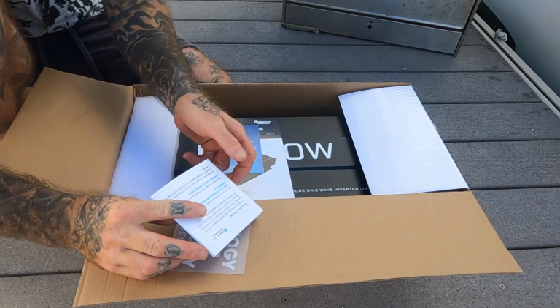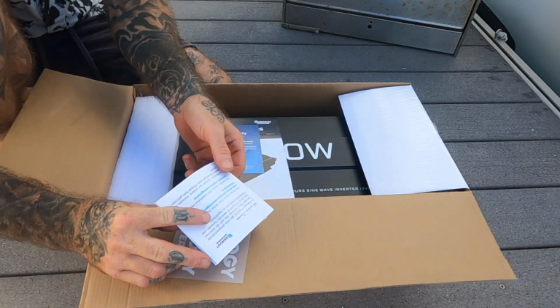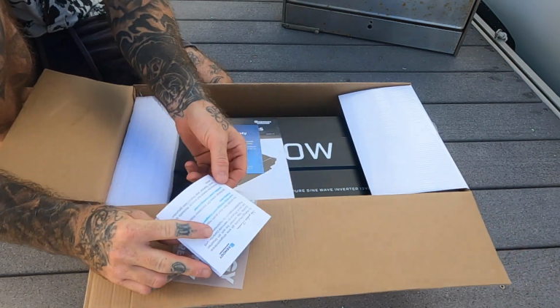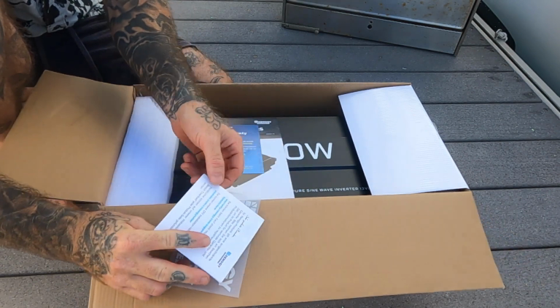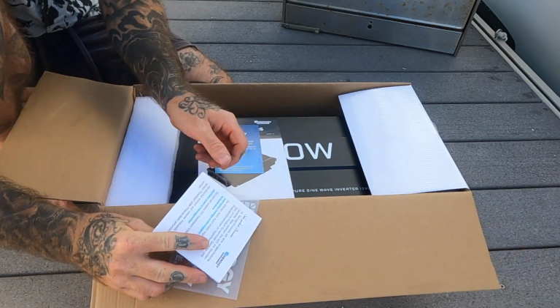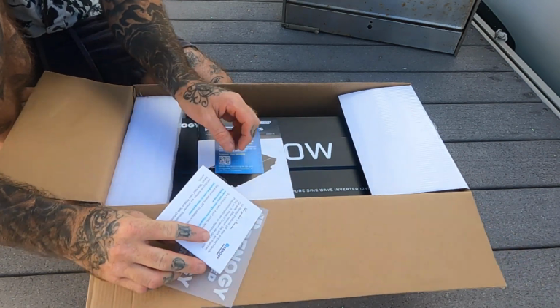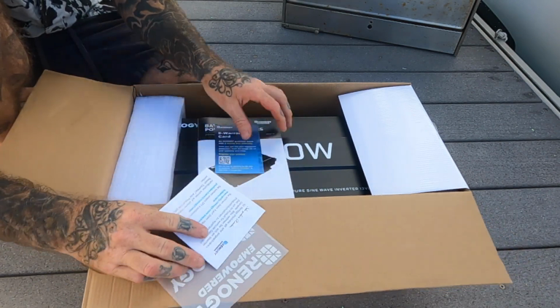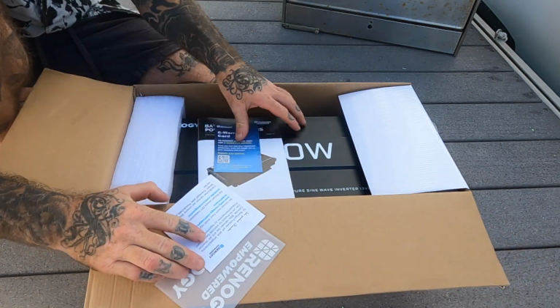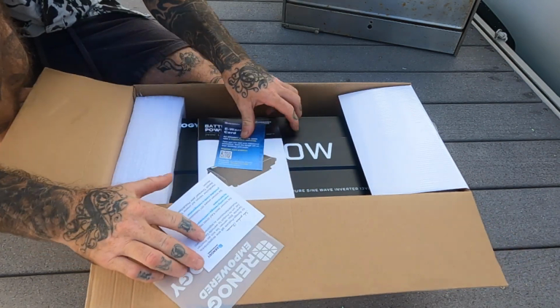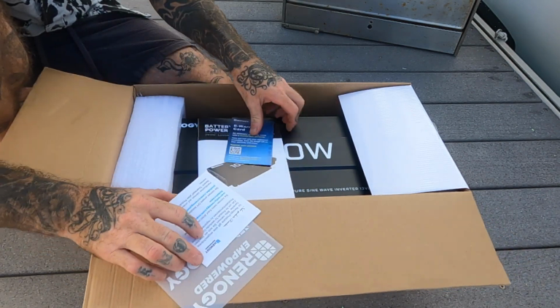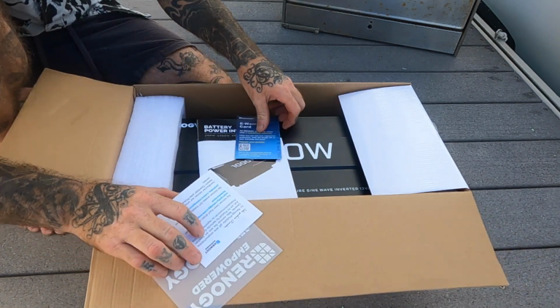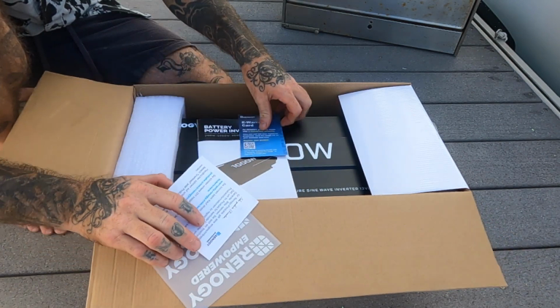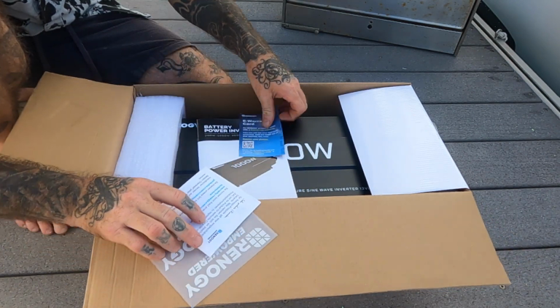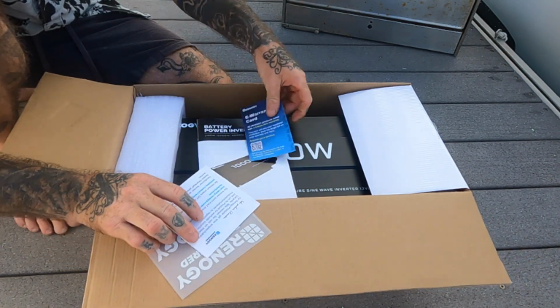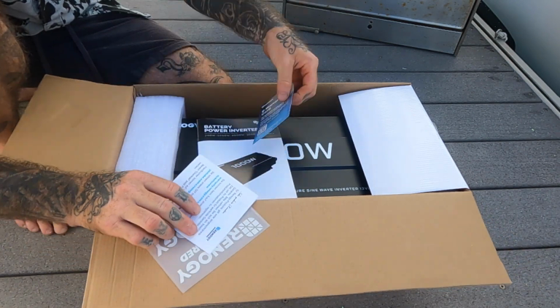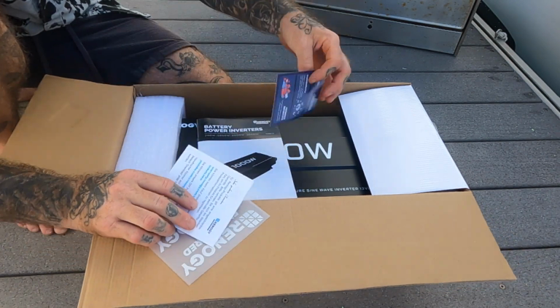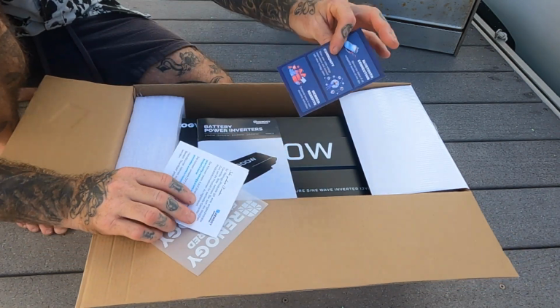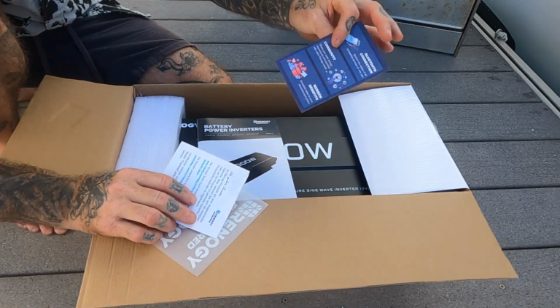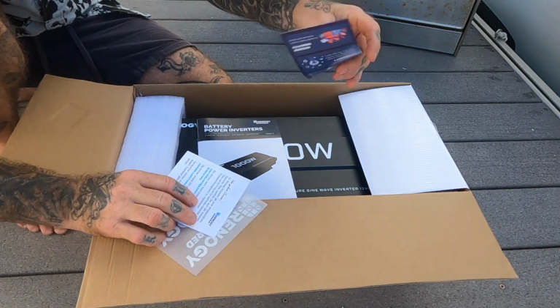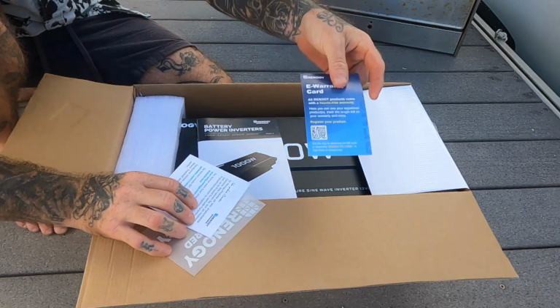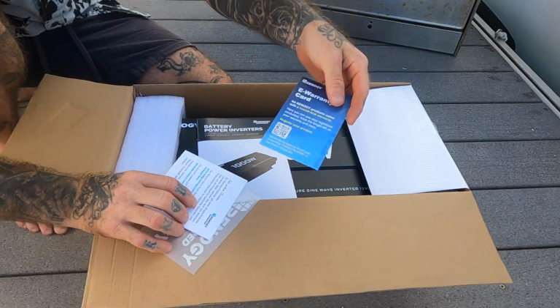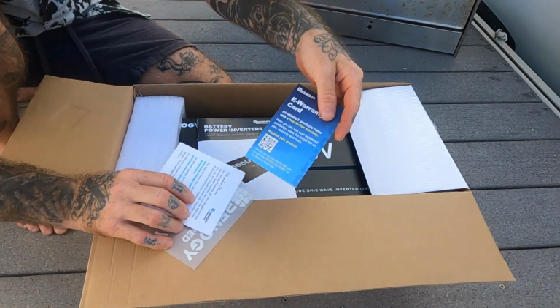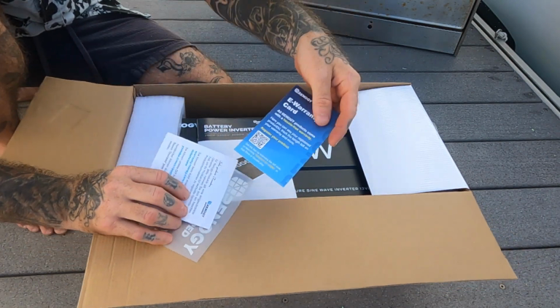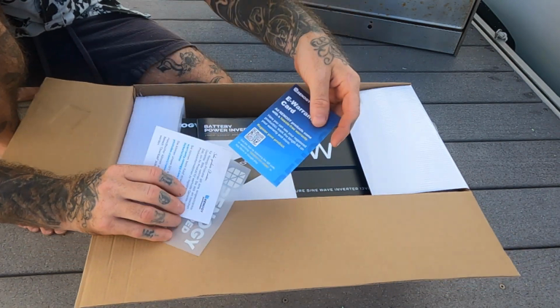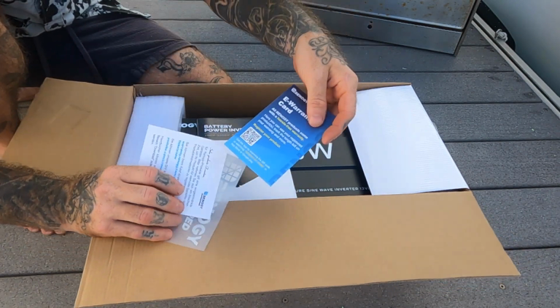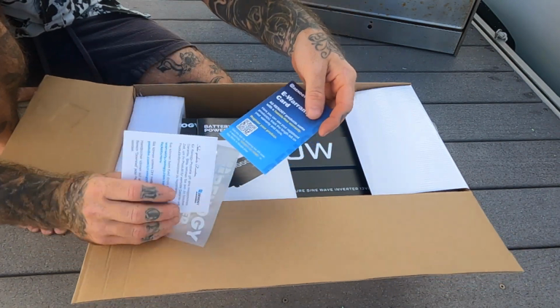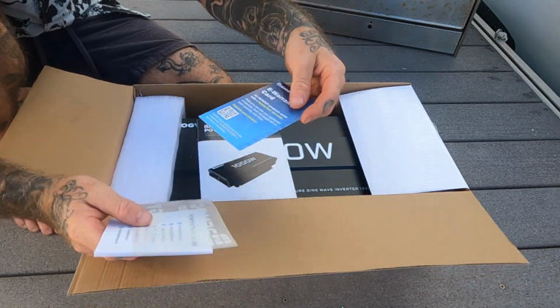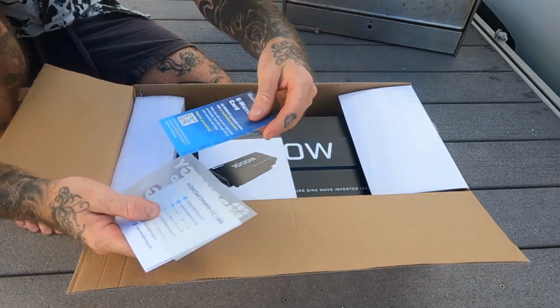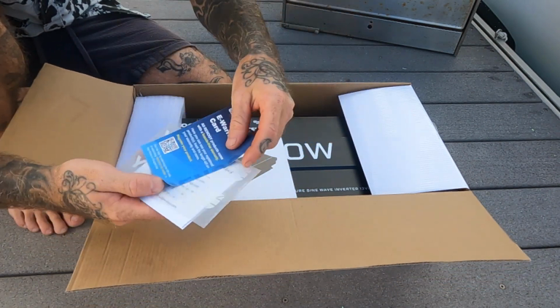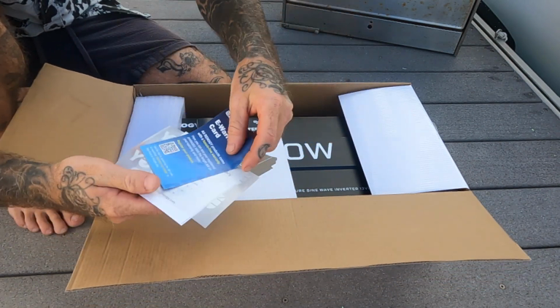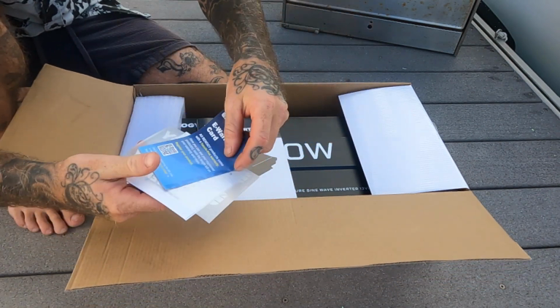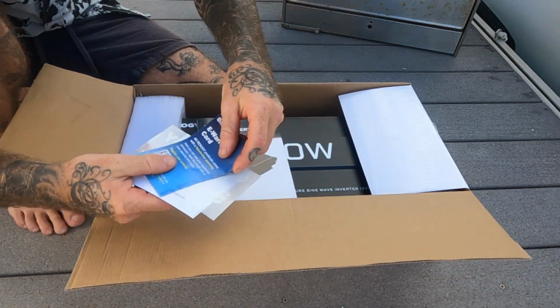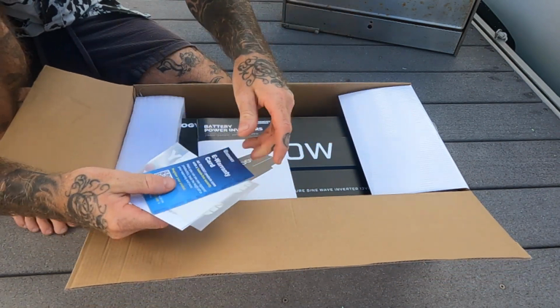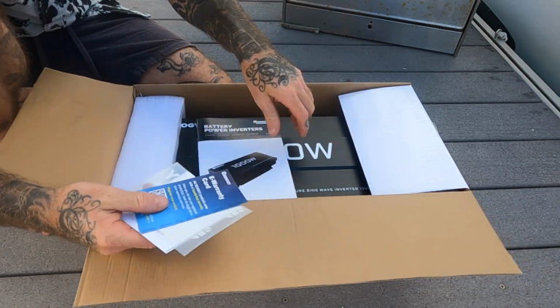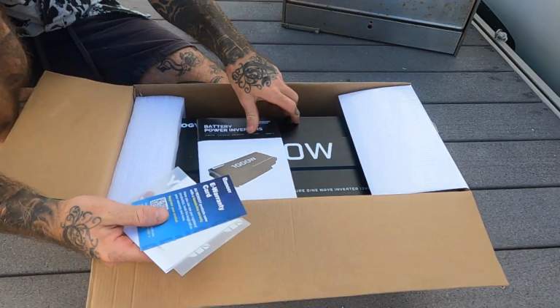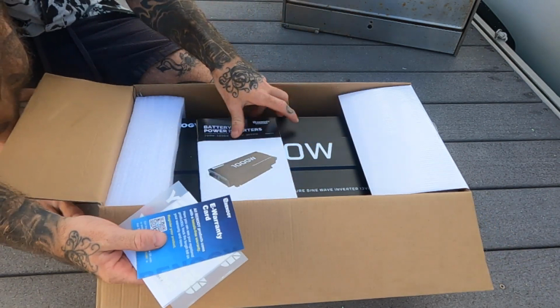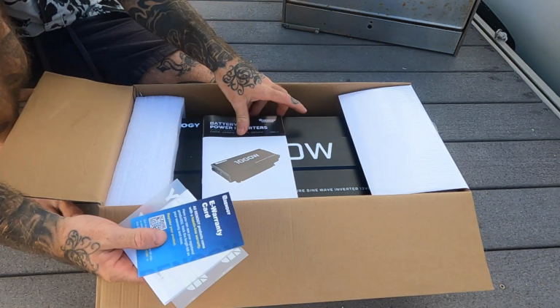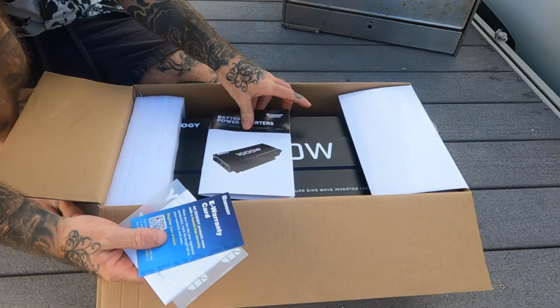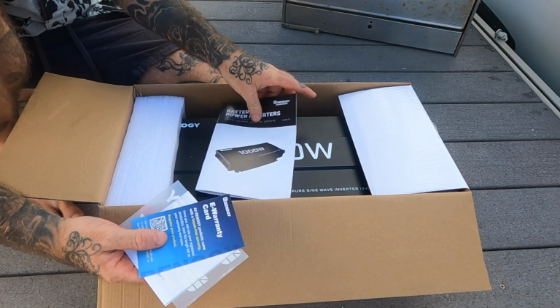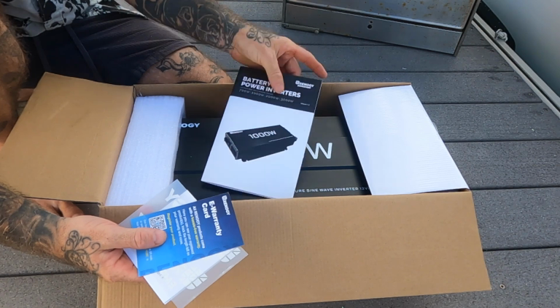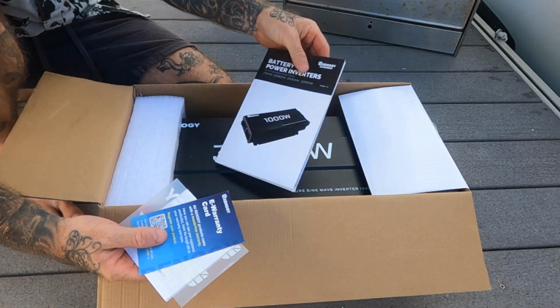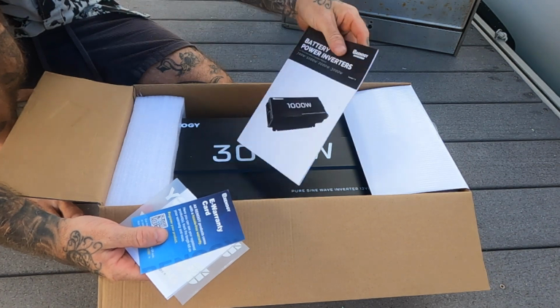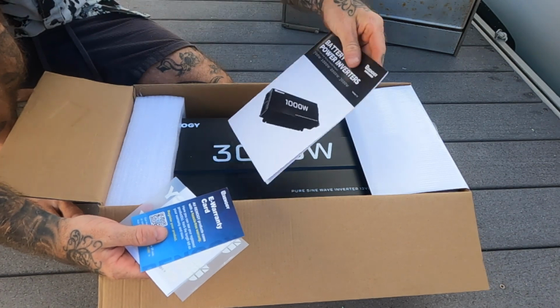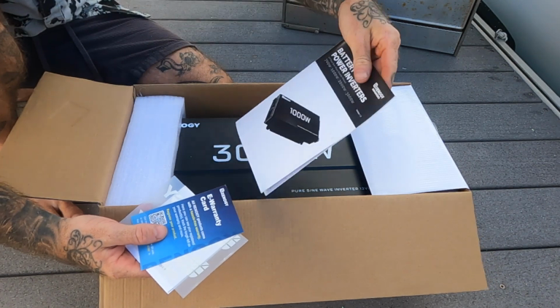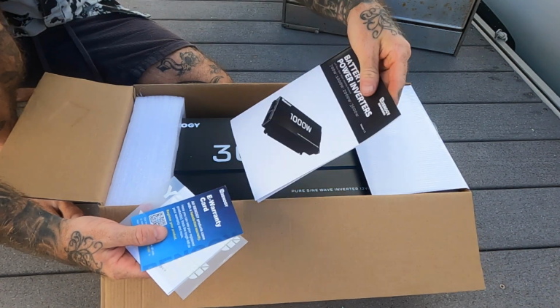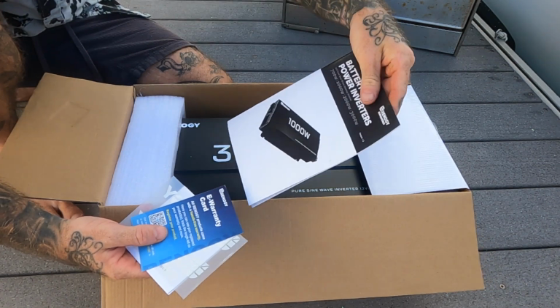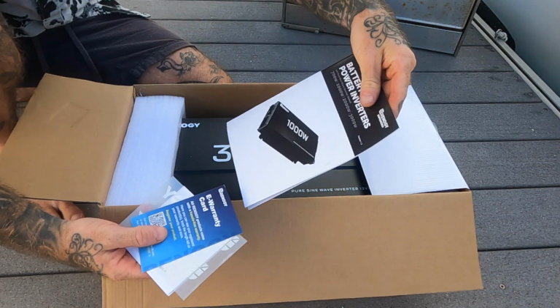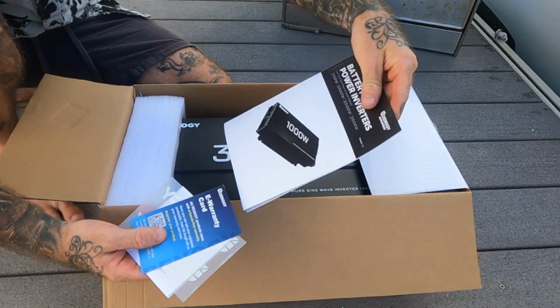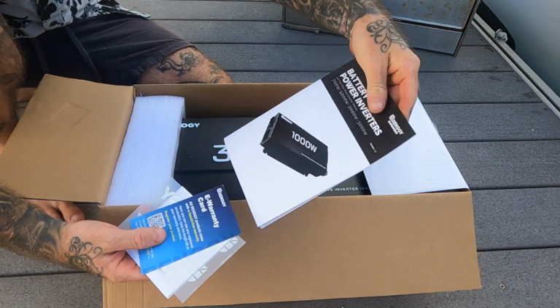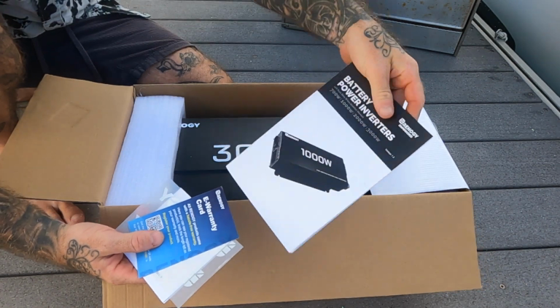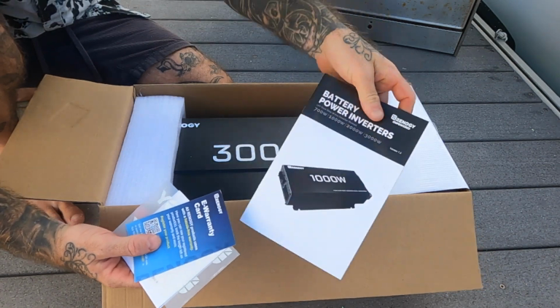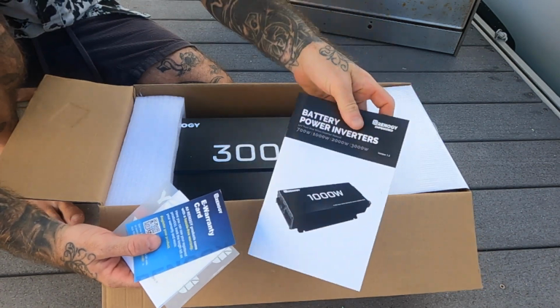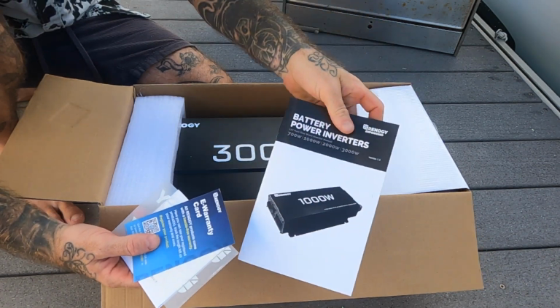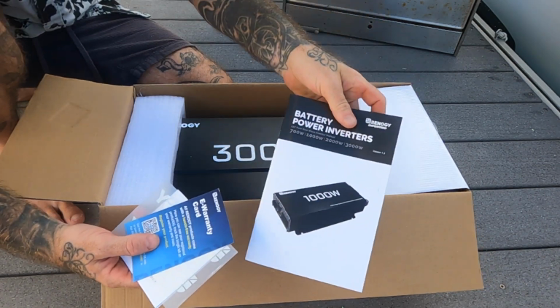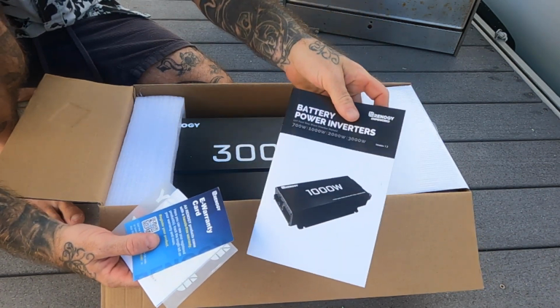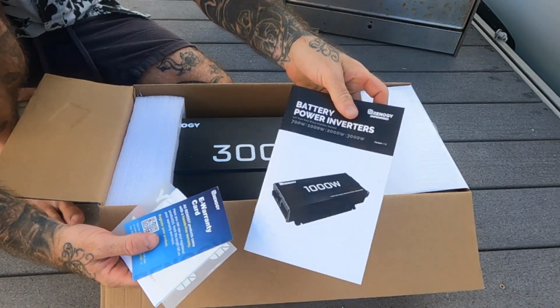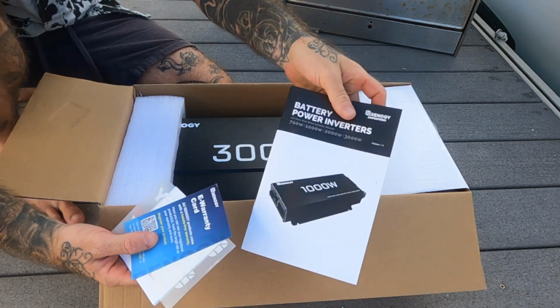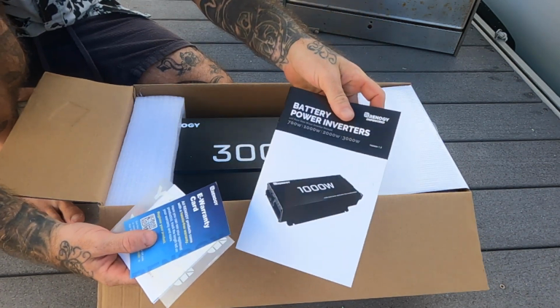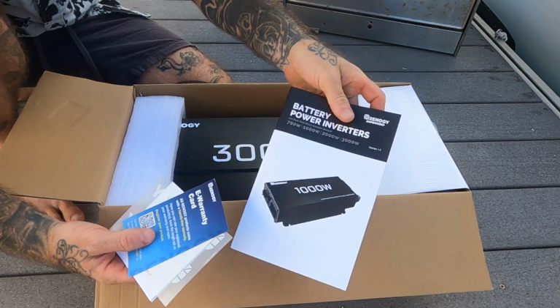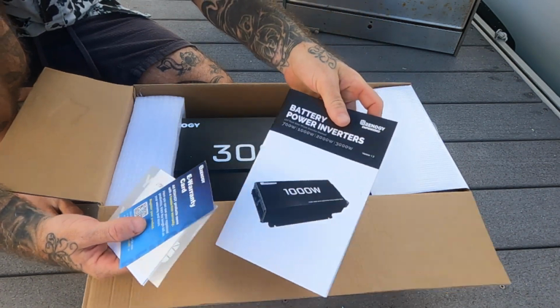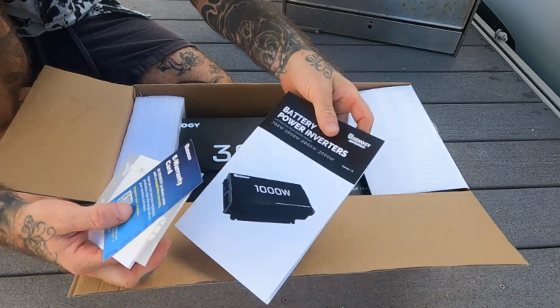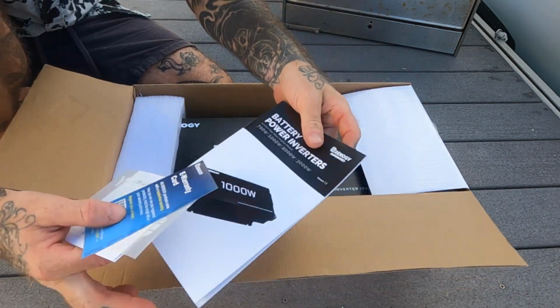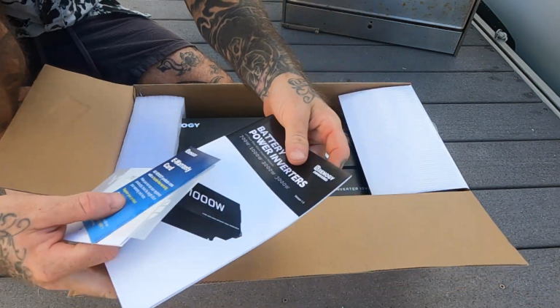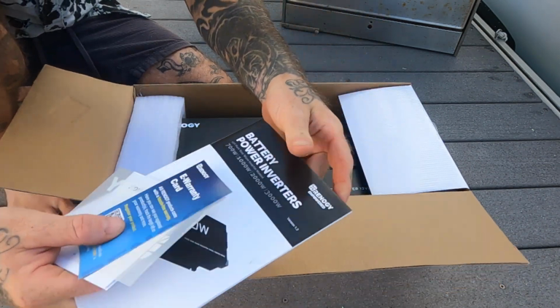We have our information sheet, our warranty card, and our manual.